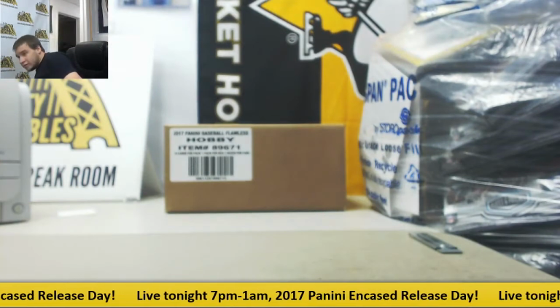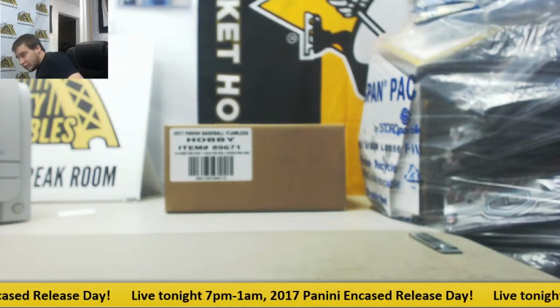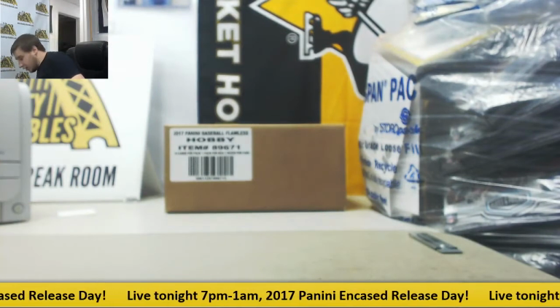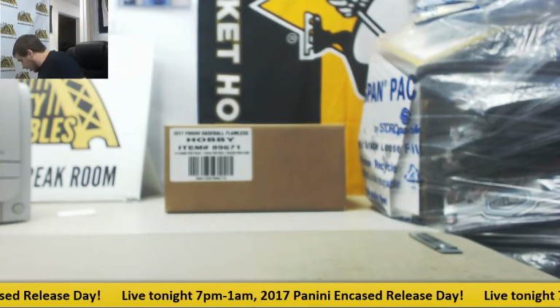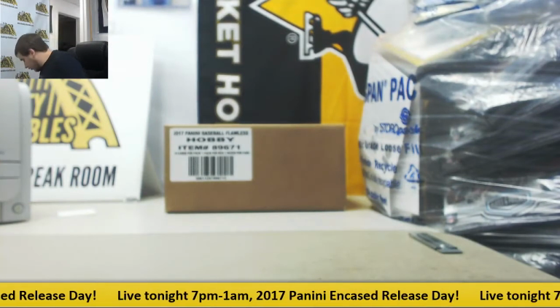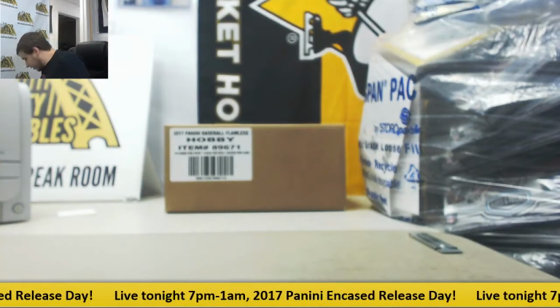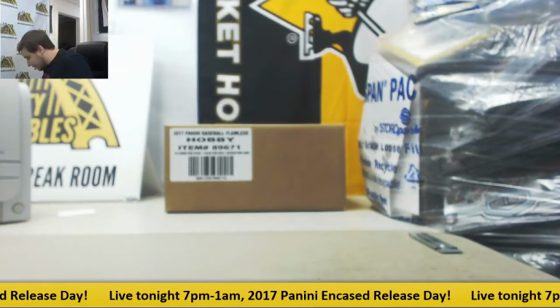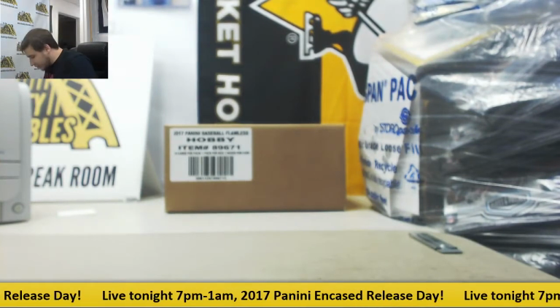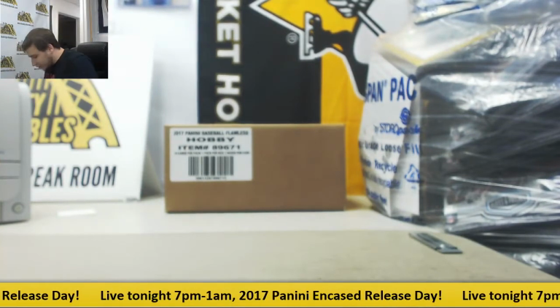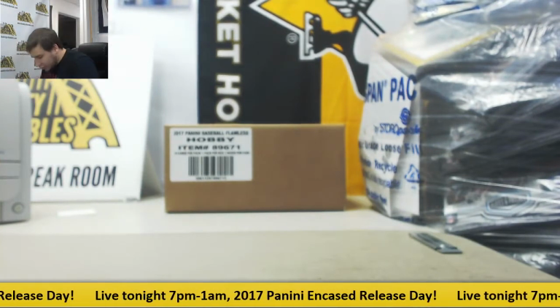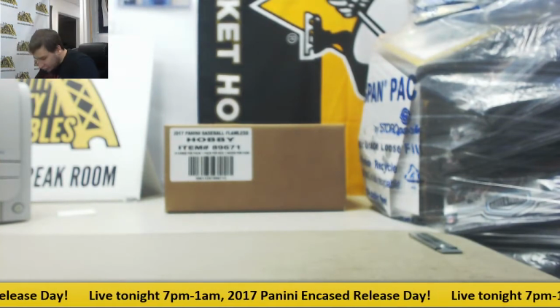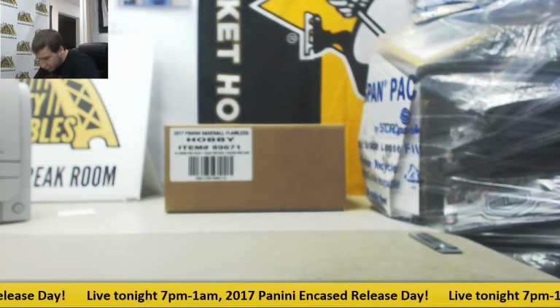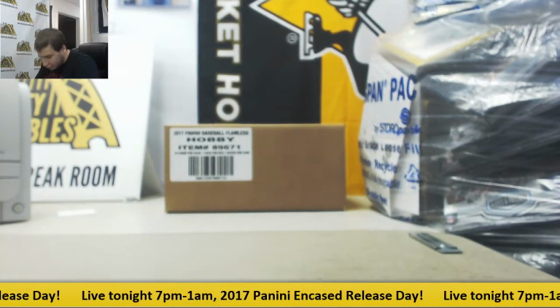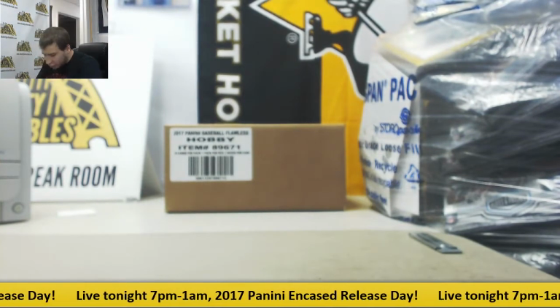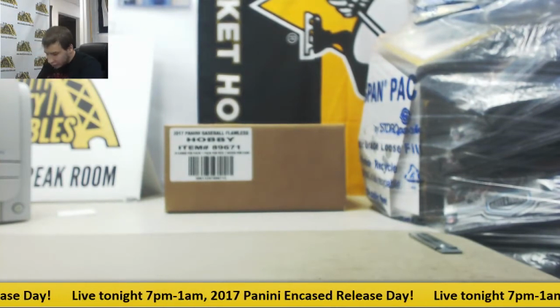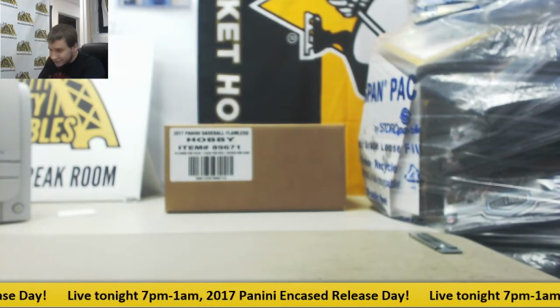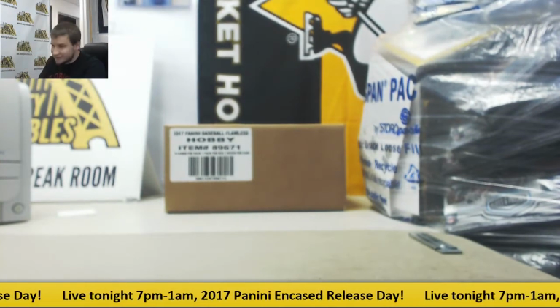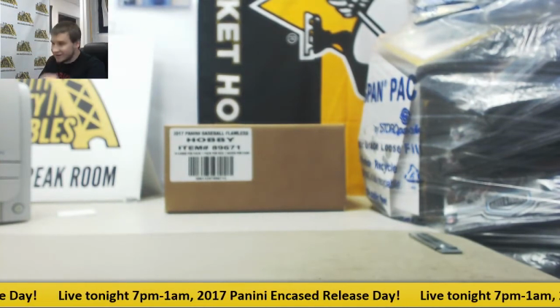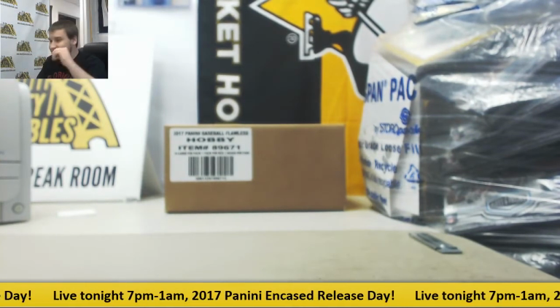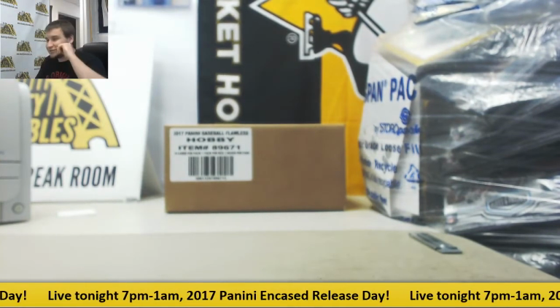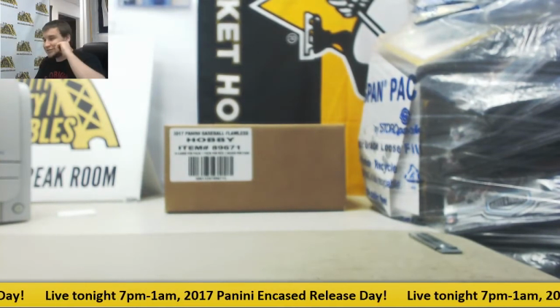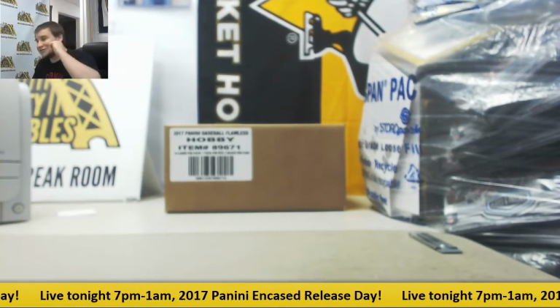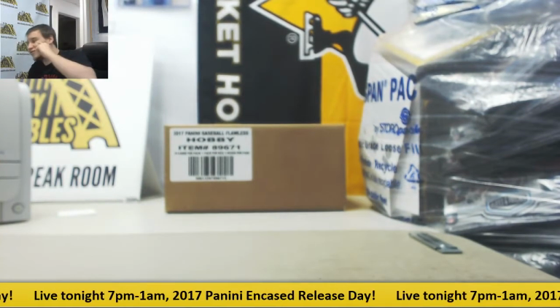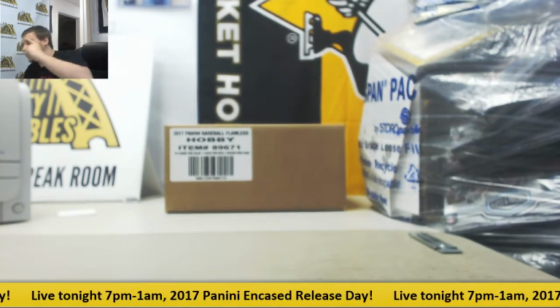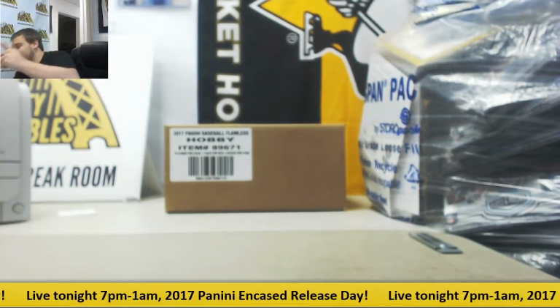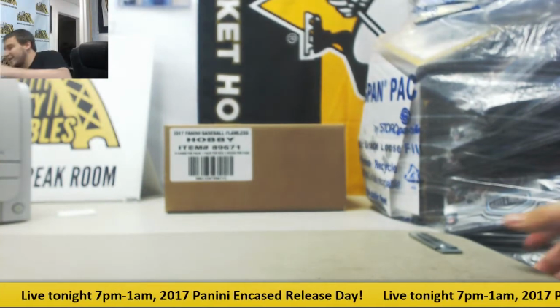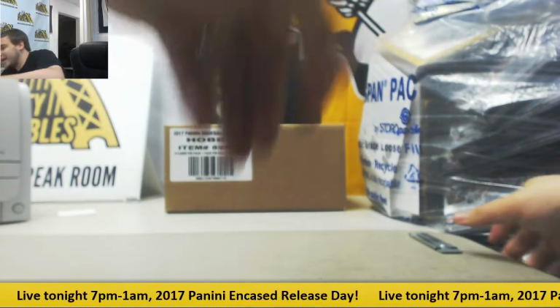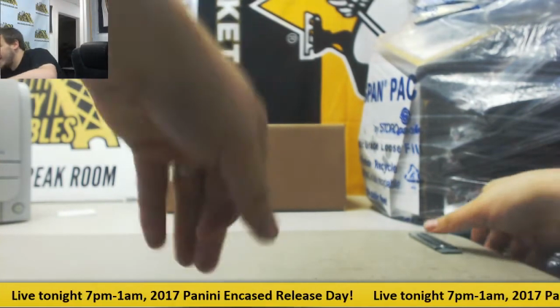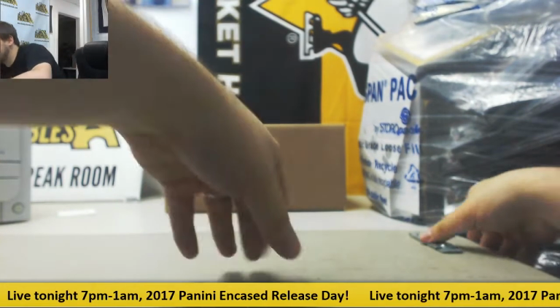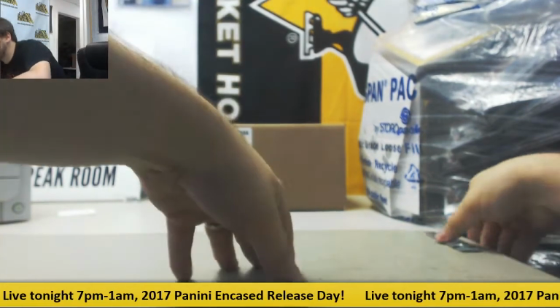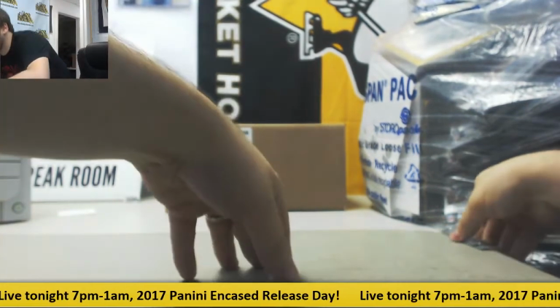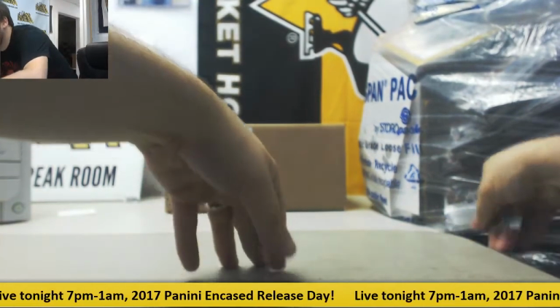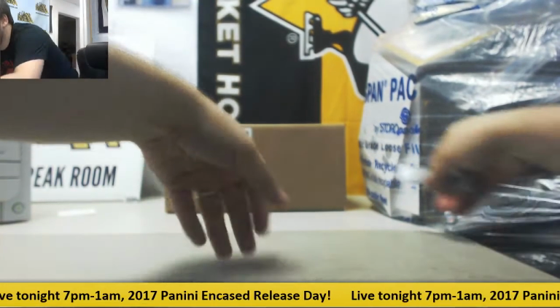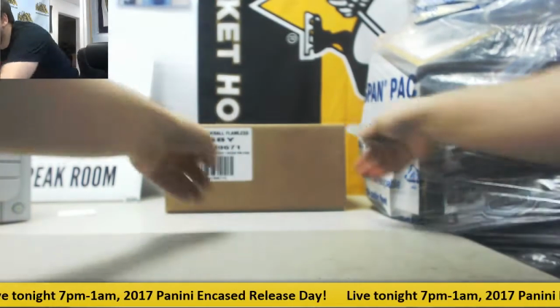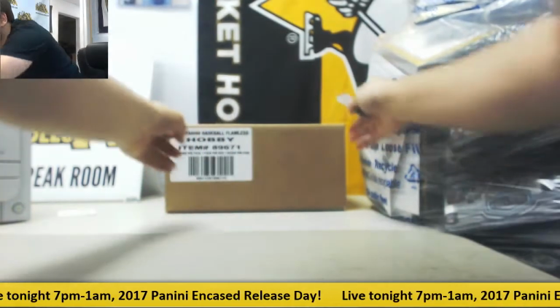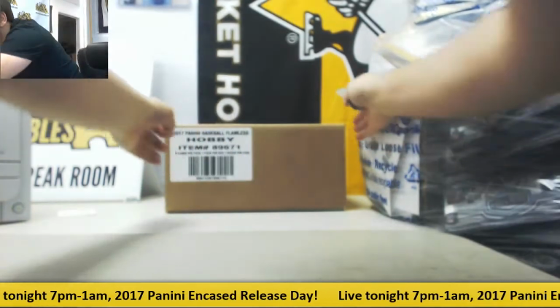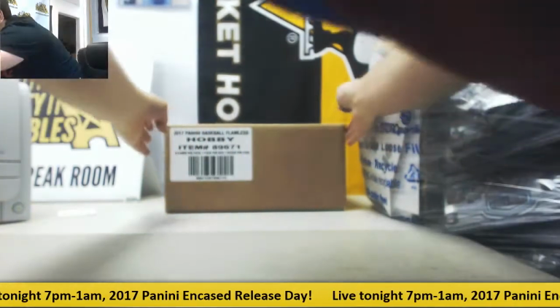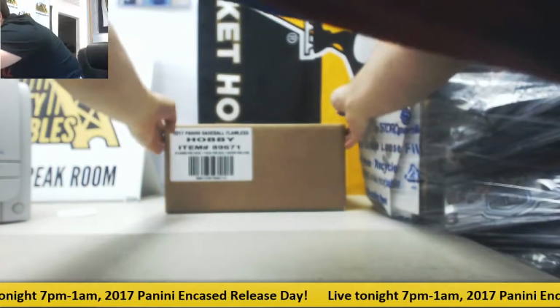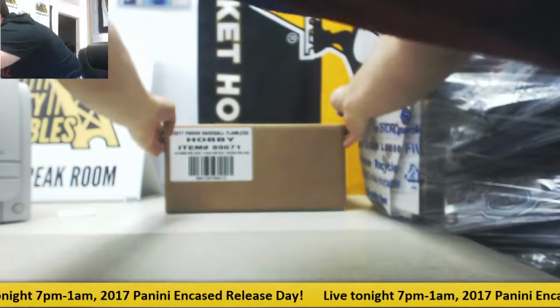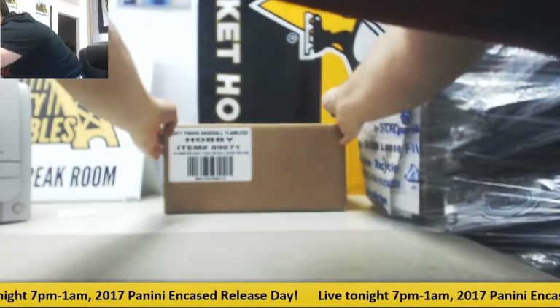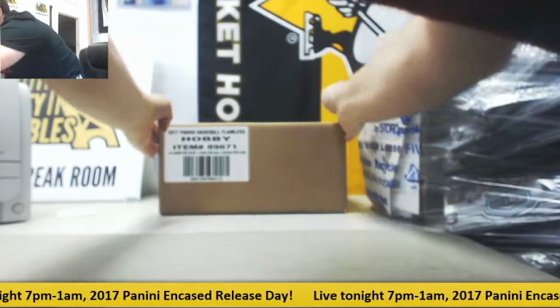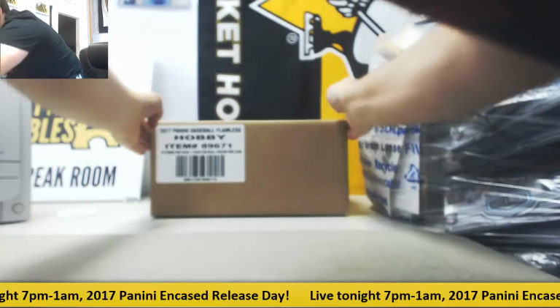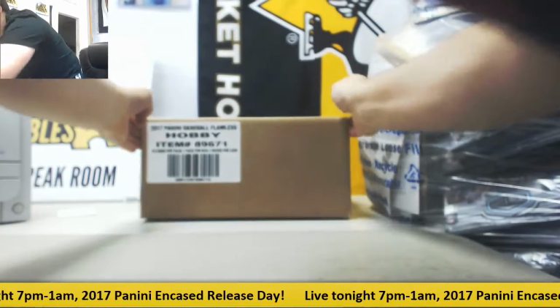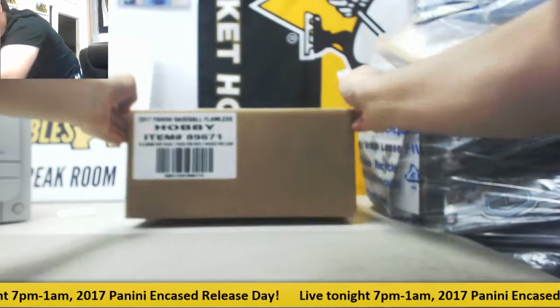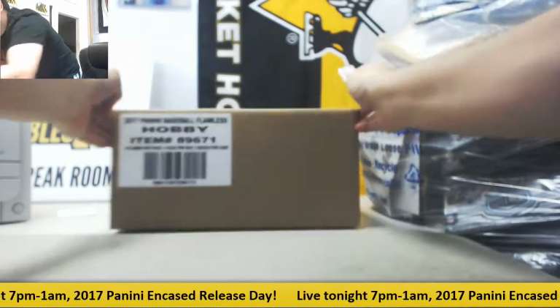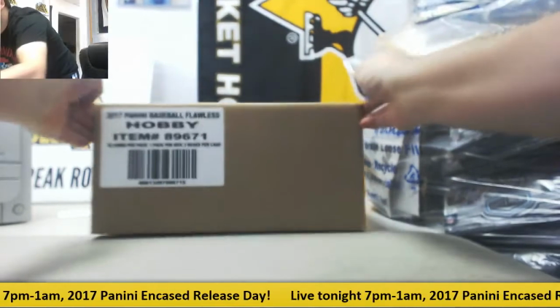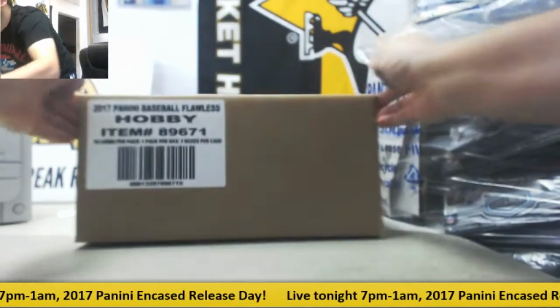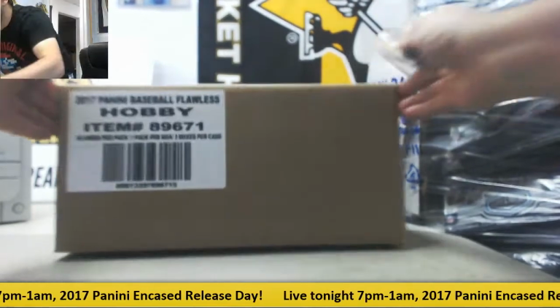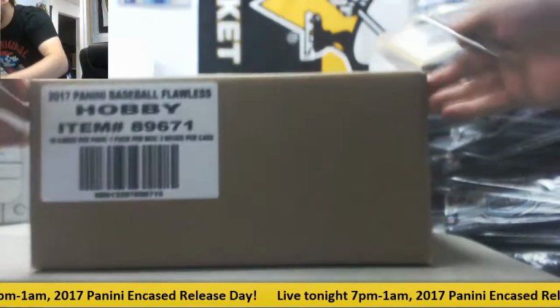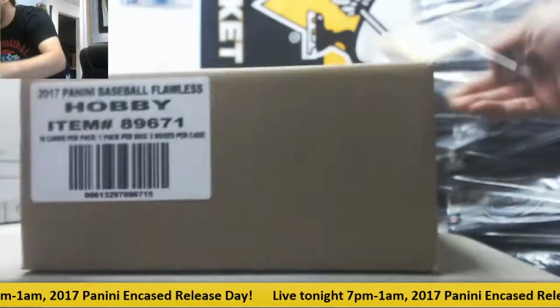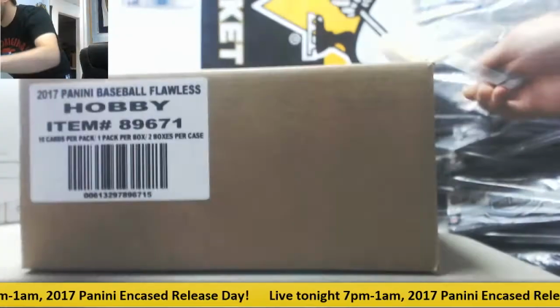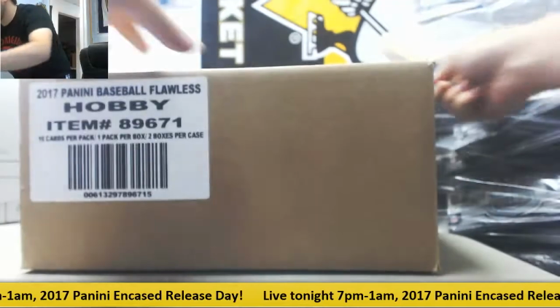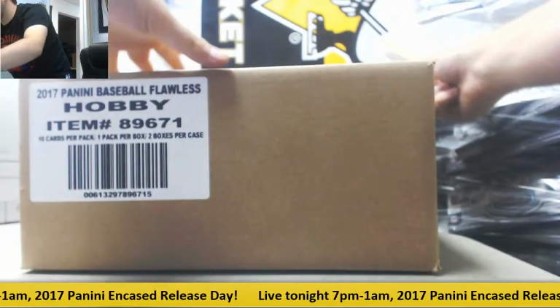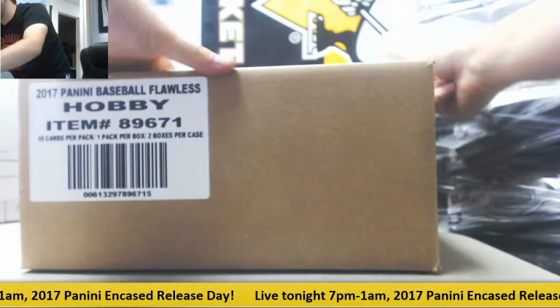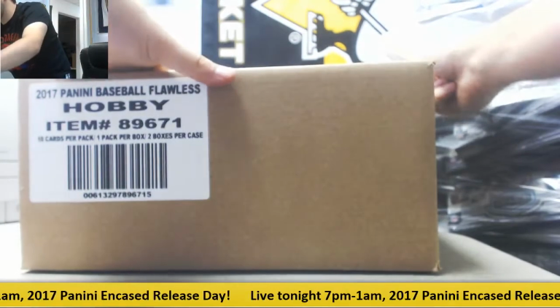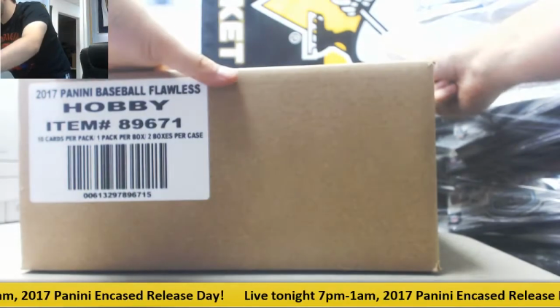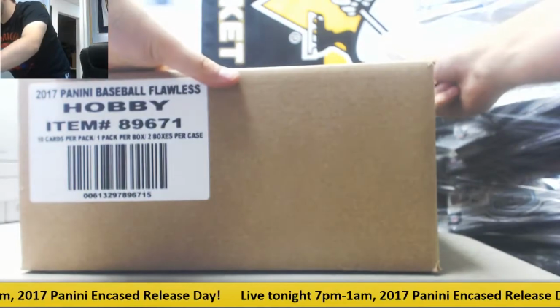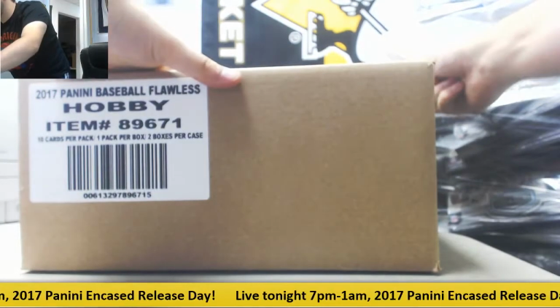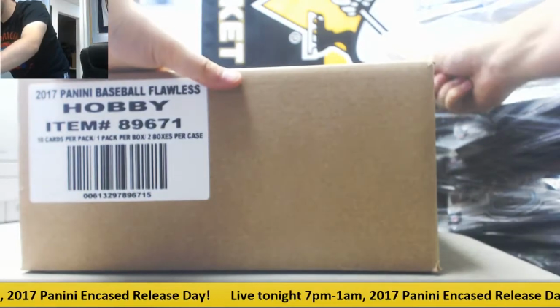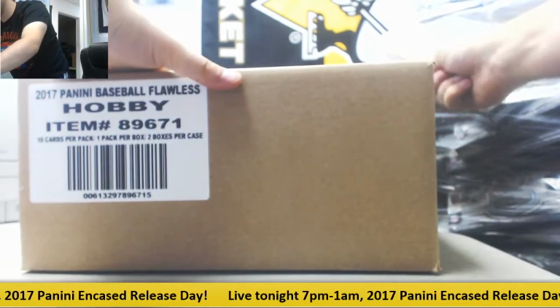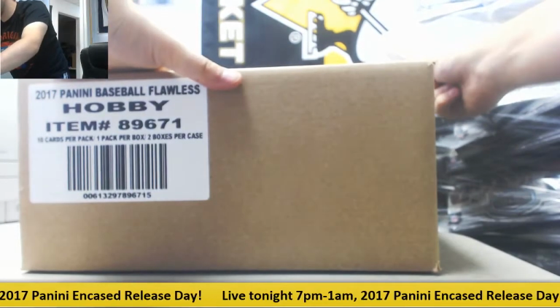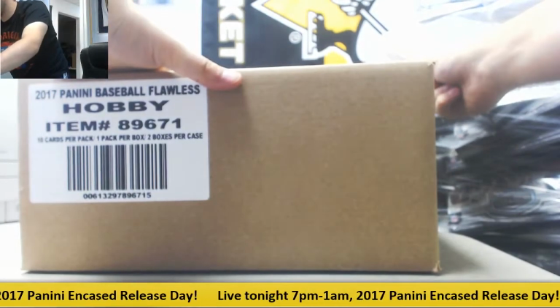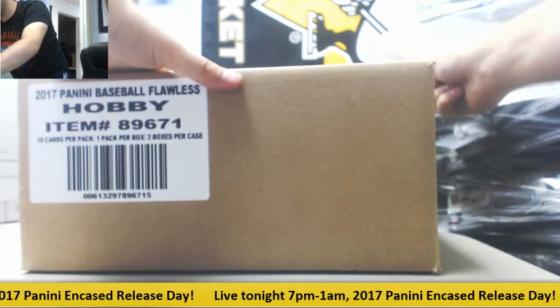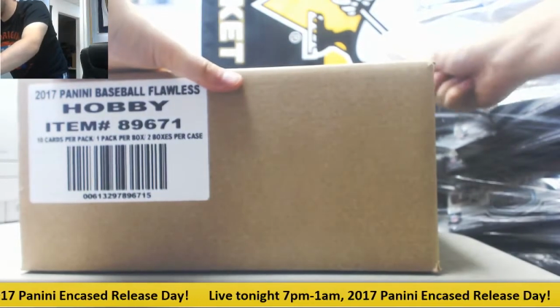Alright, no worries guys, we still have another case to go. Boxes 5 and 6 right here.